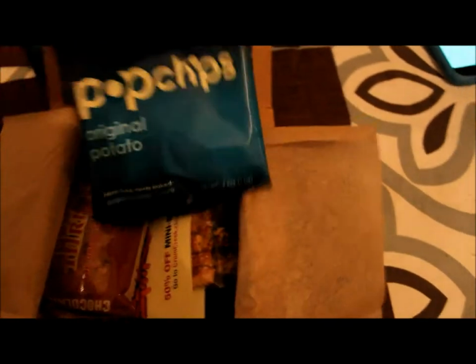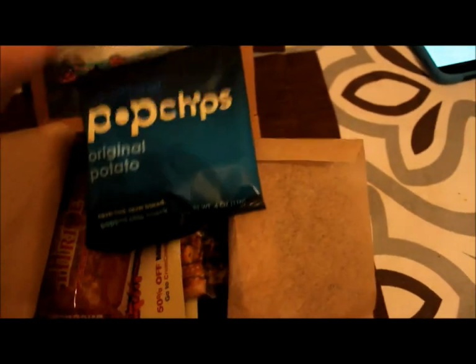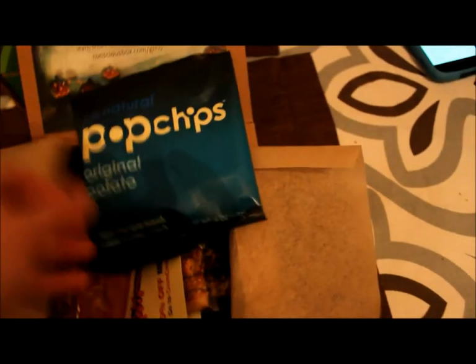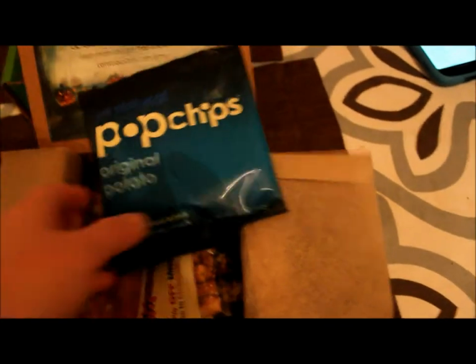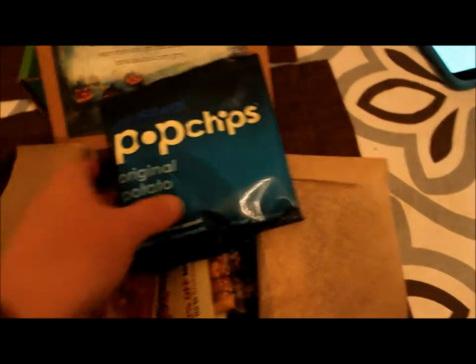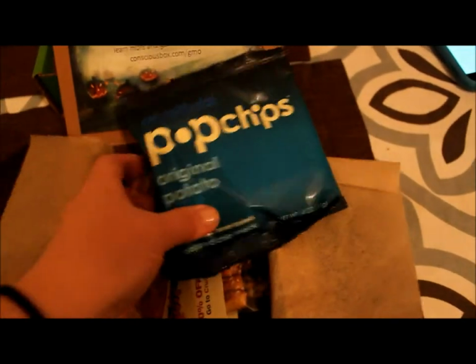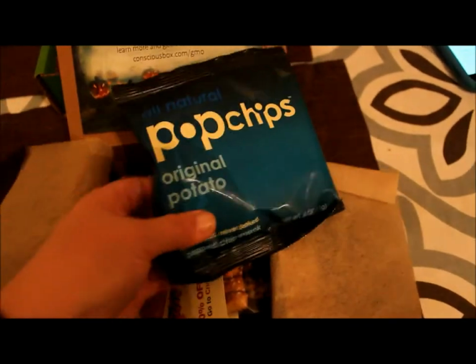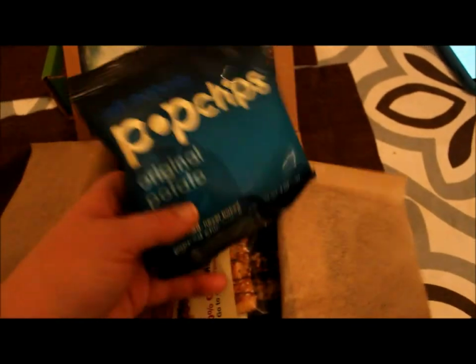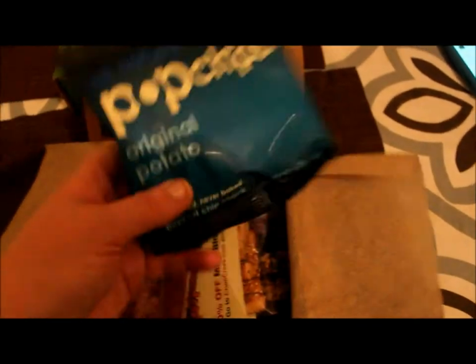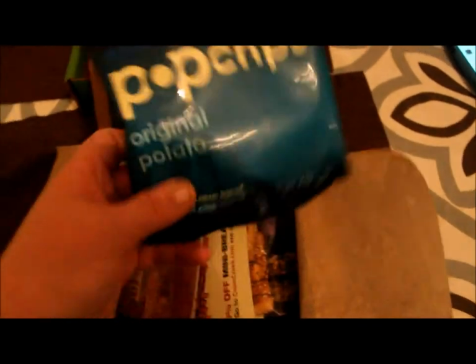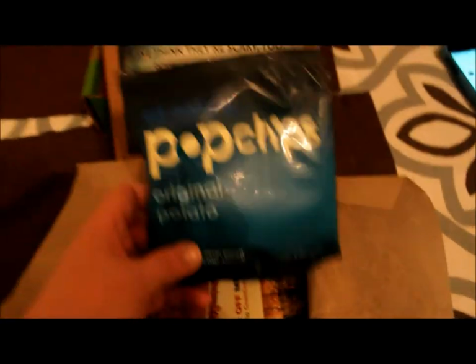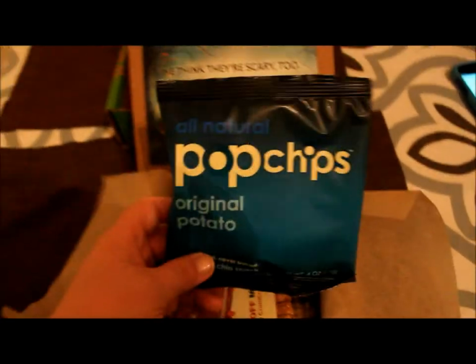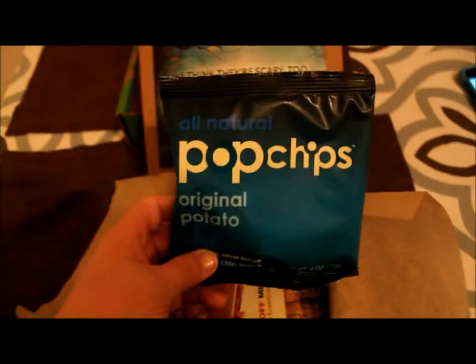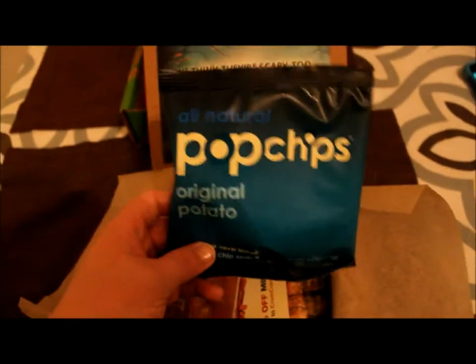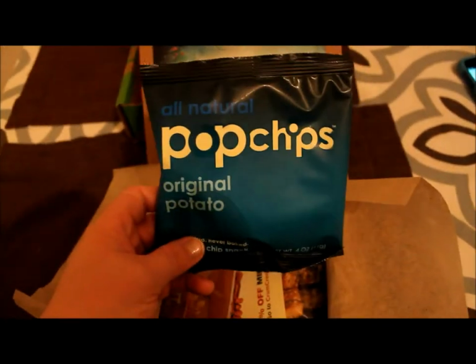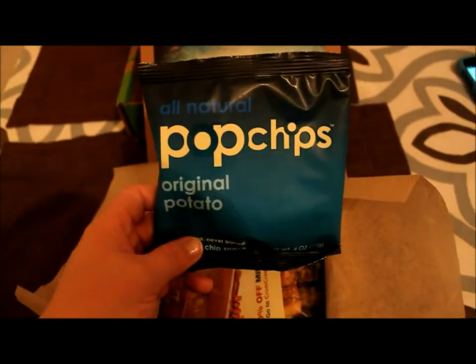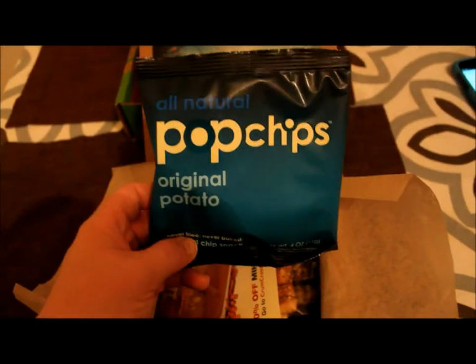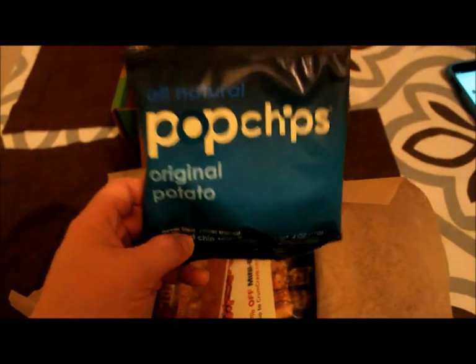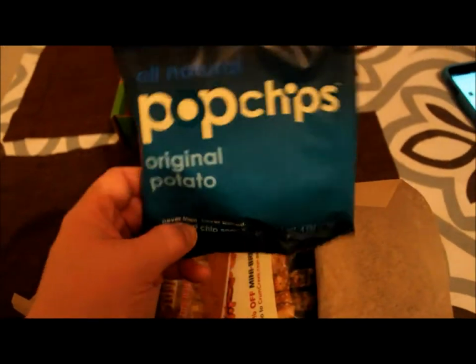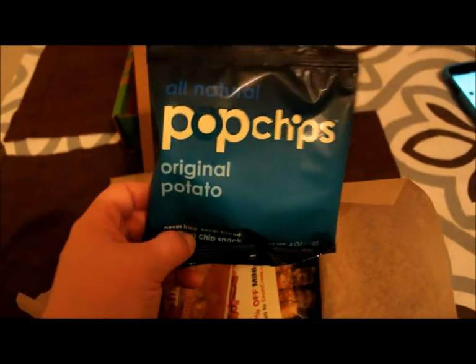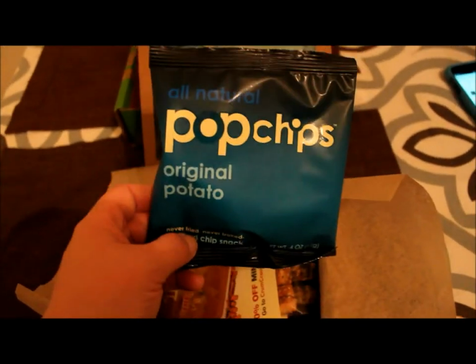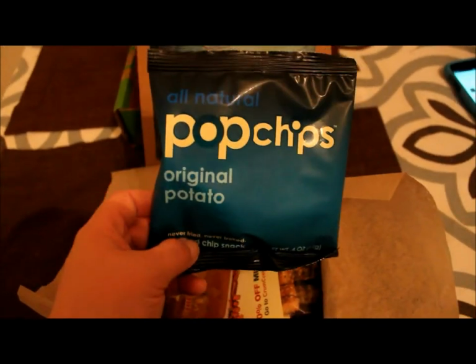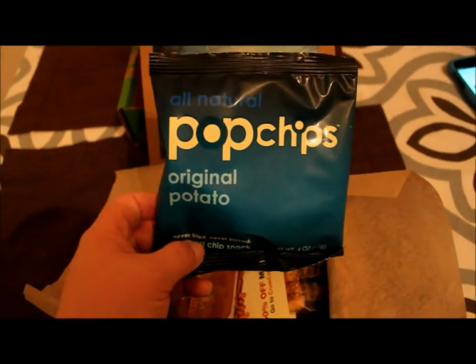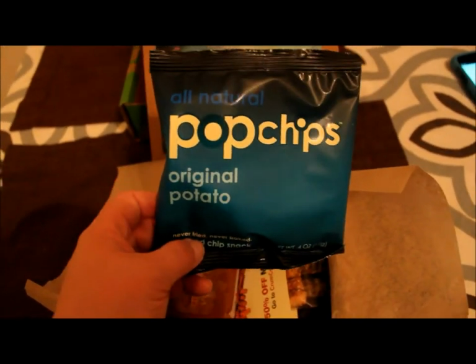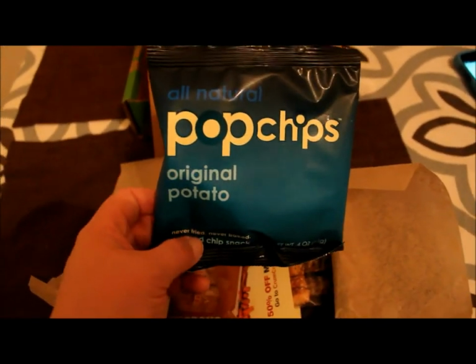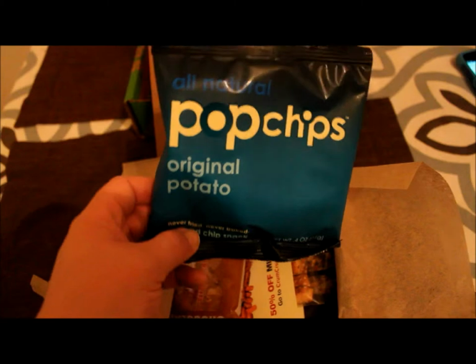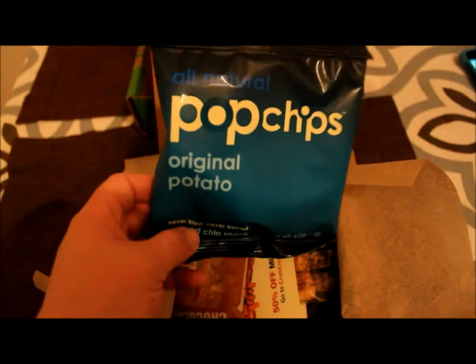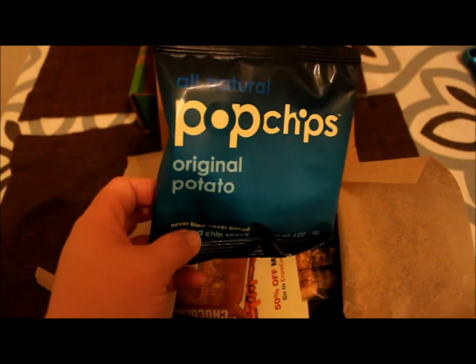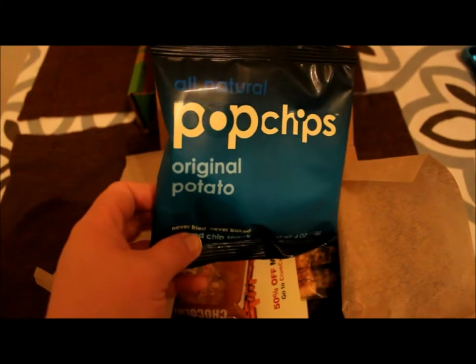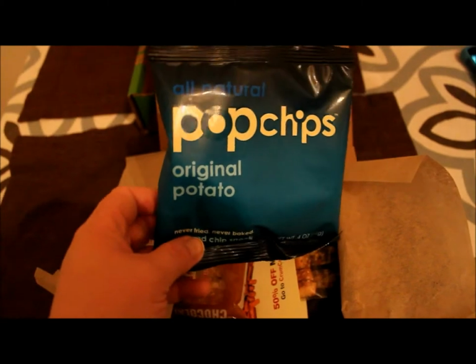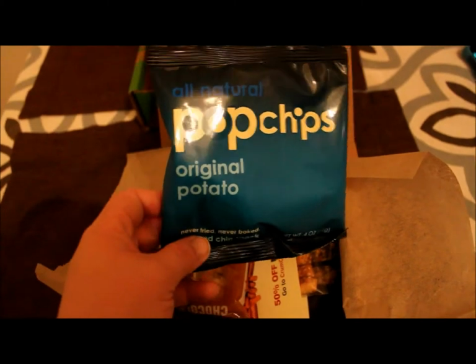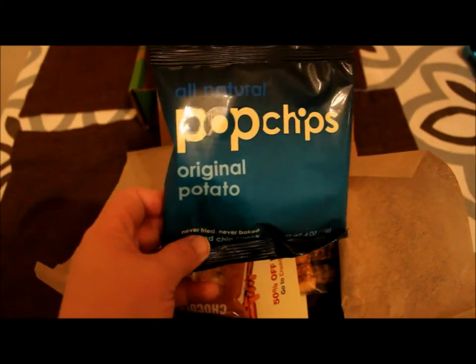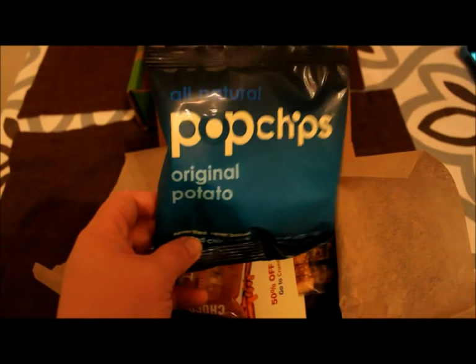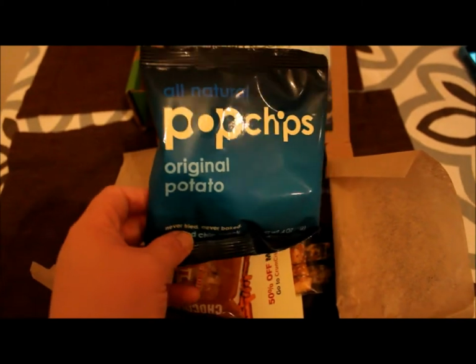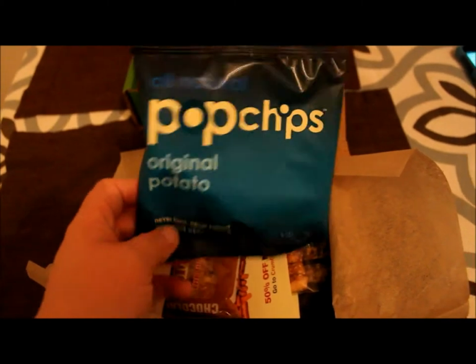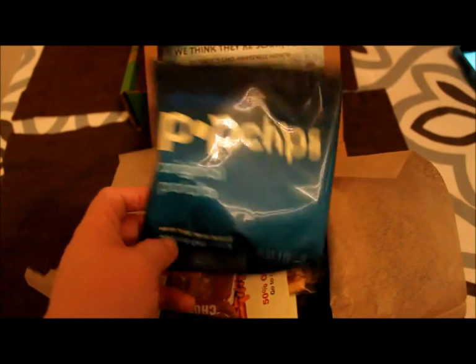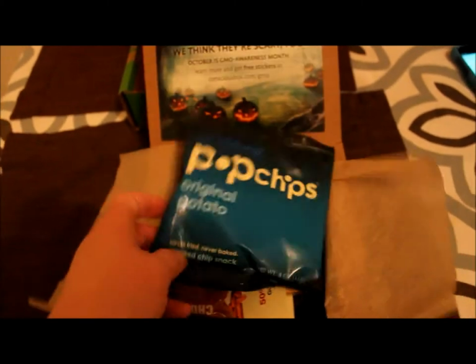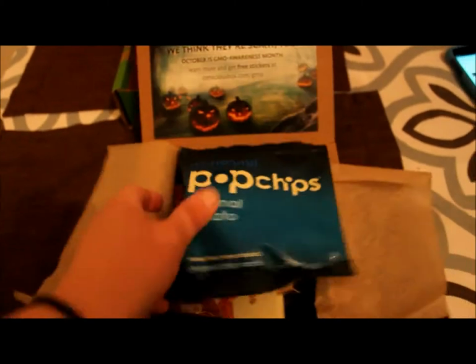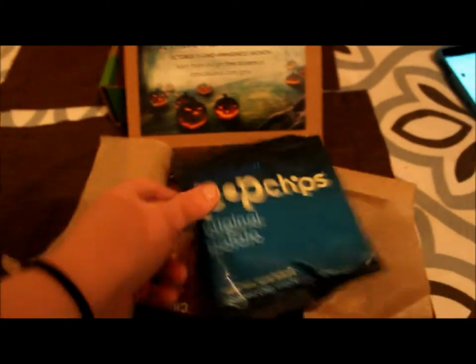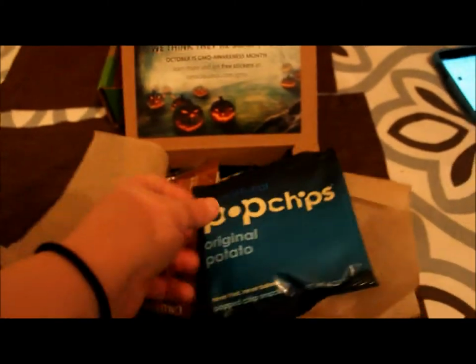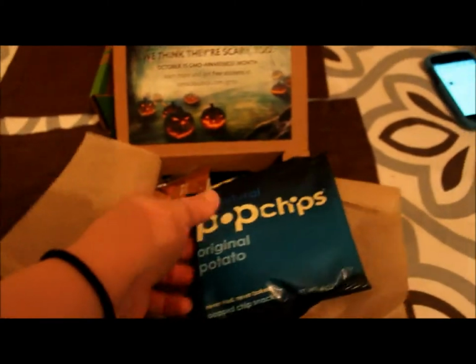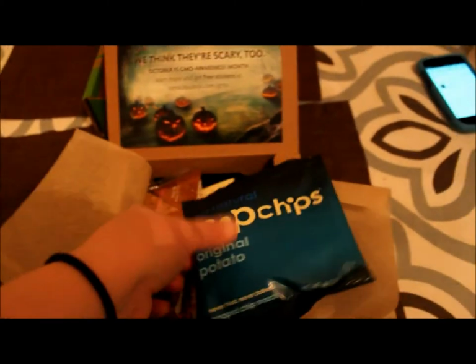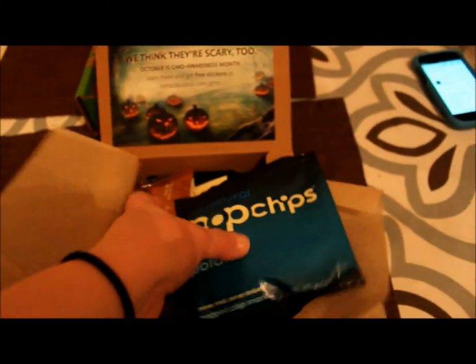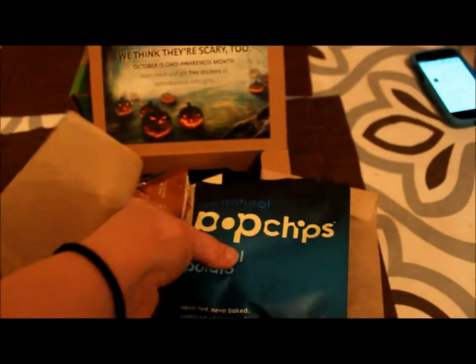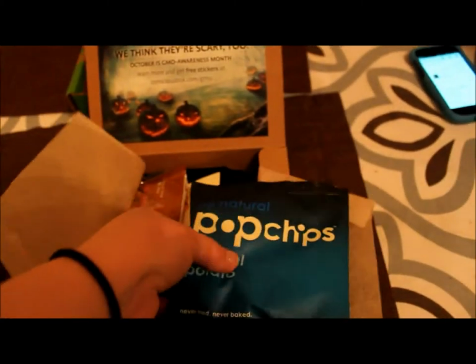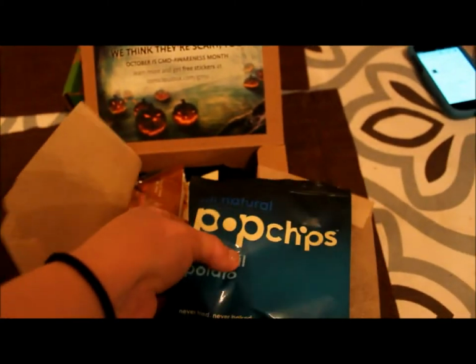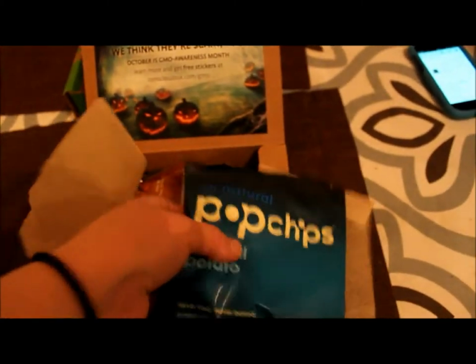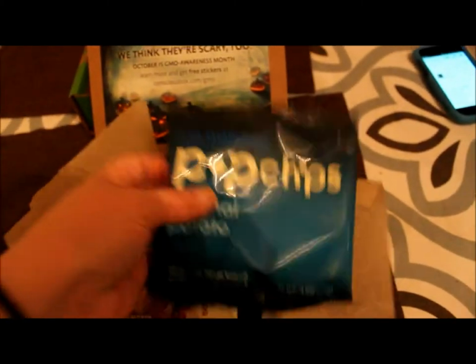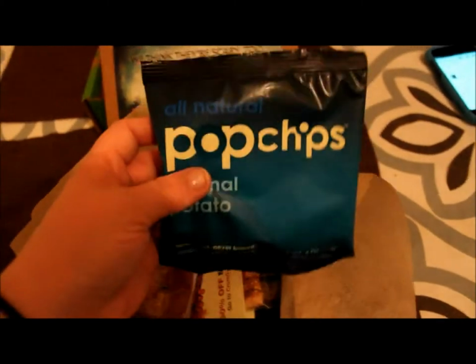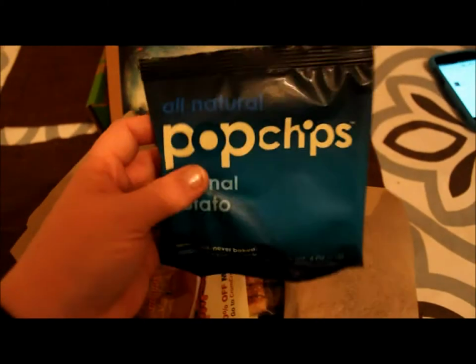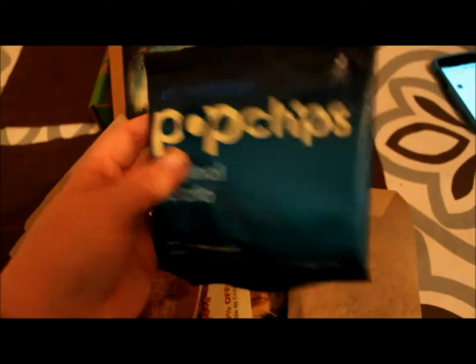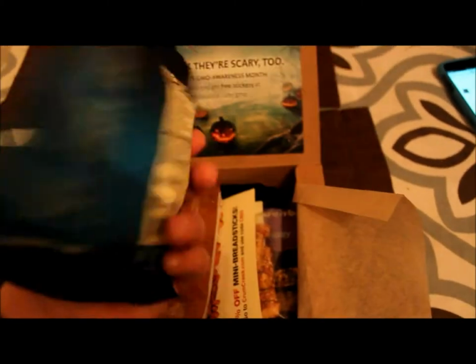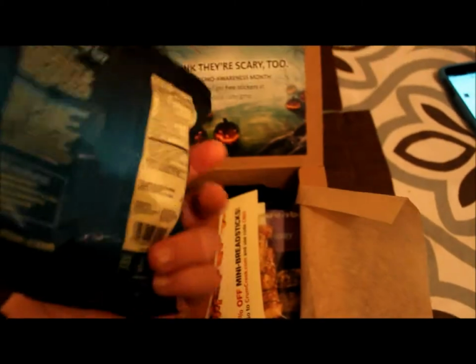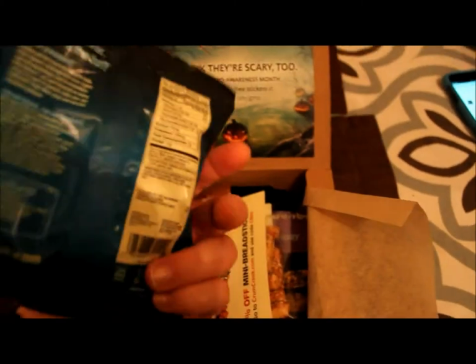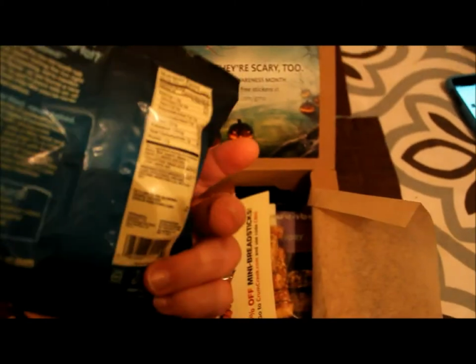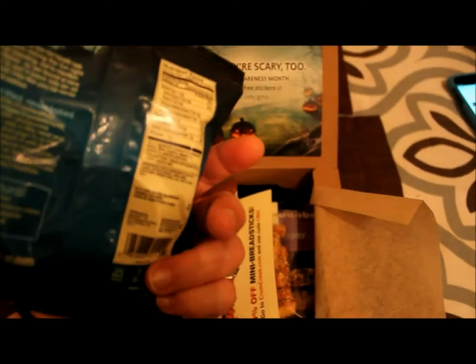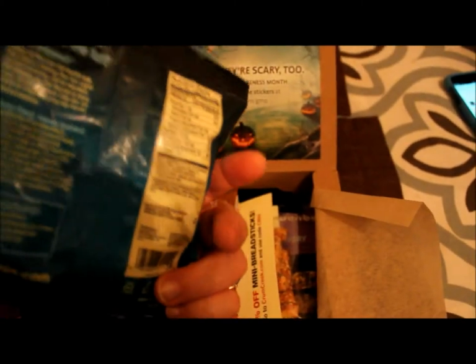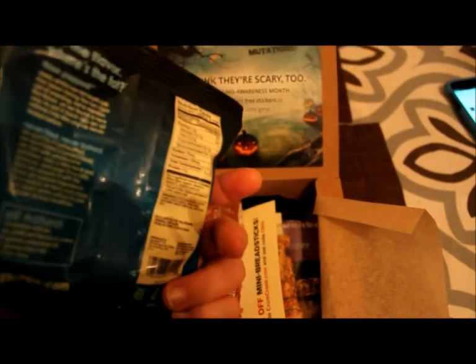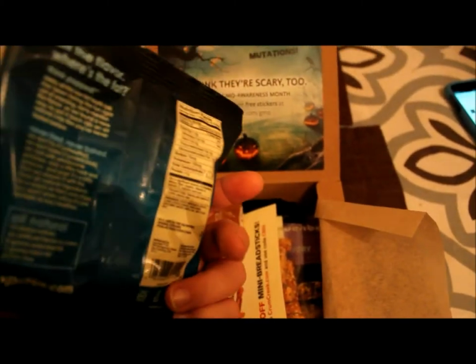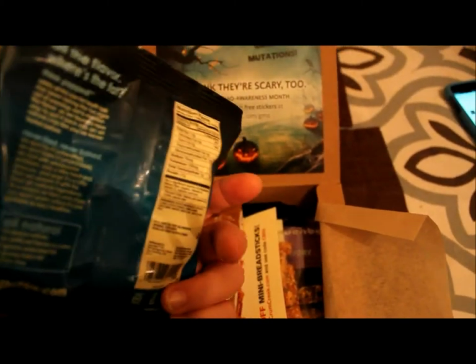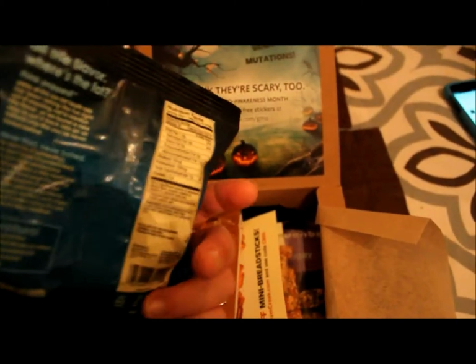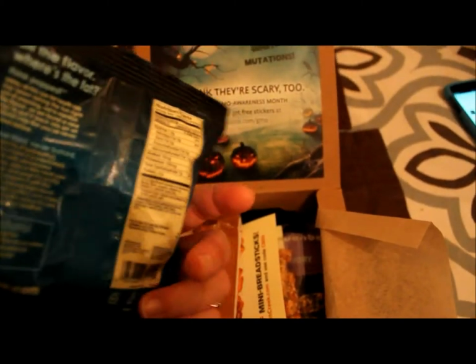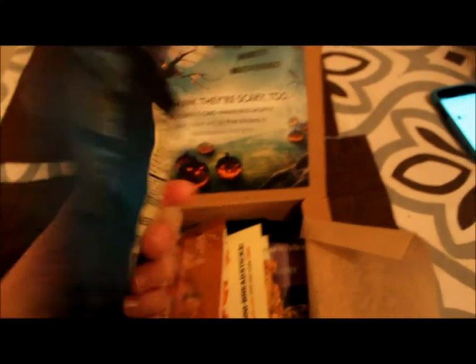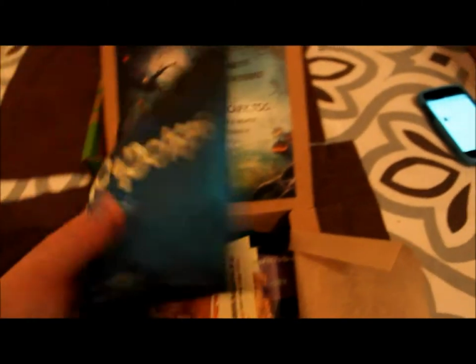We got one of my favorite things in the world — pop chips. I like every flavor they have. This is the original potato. They're really delicious.